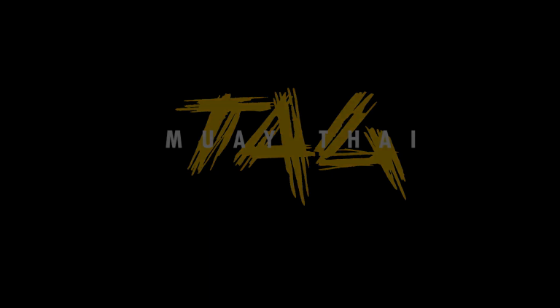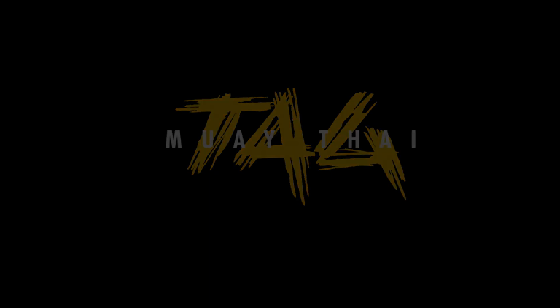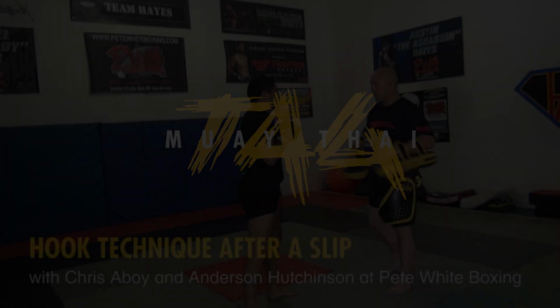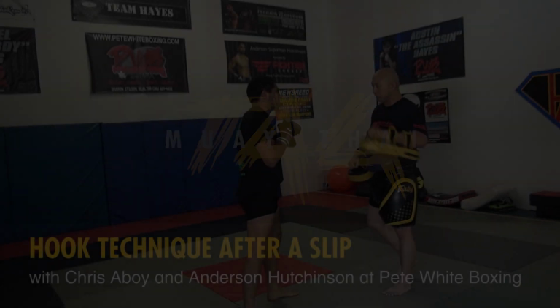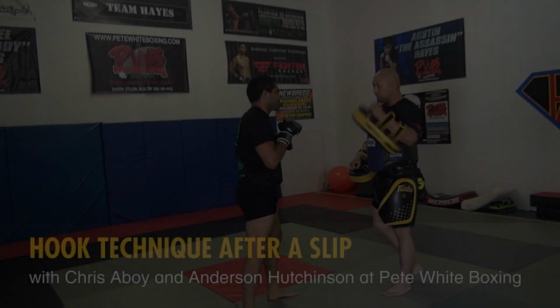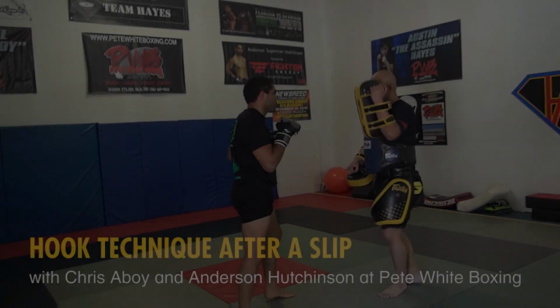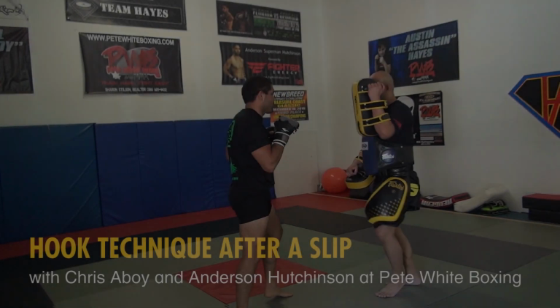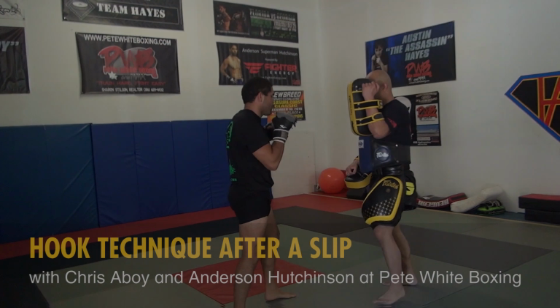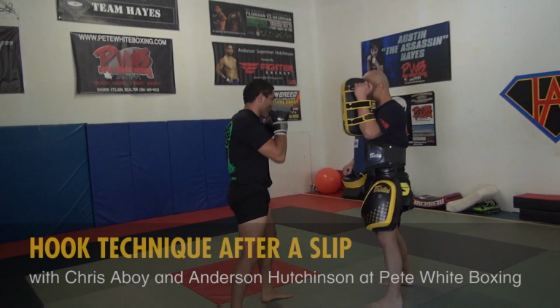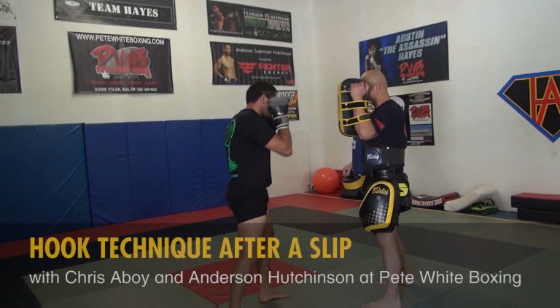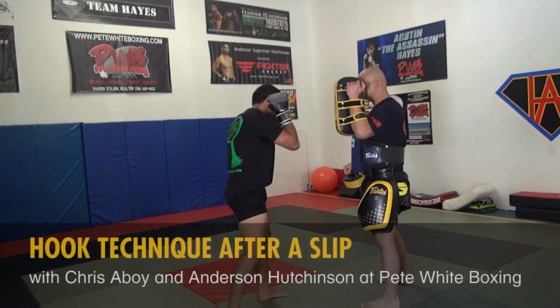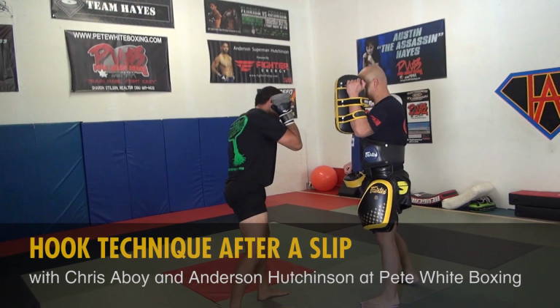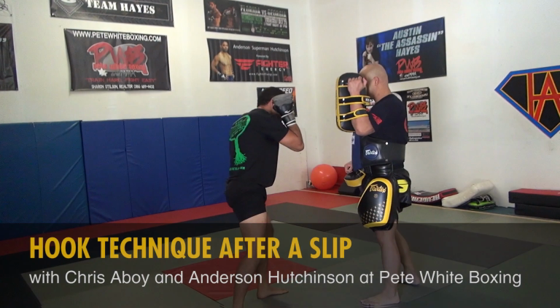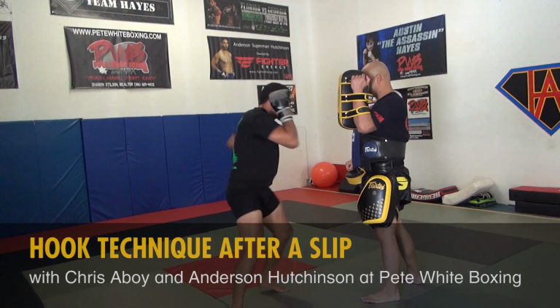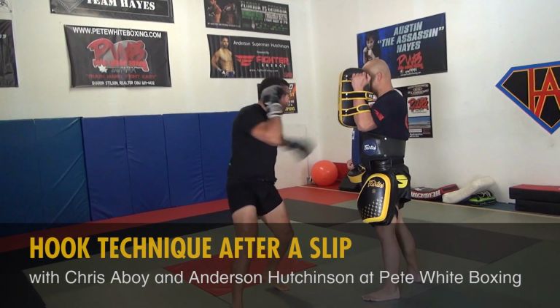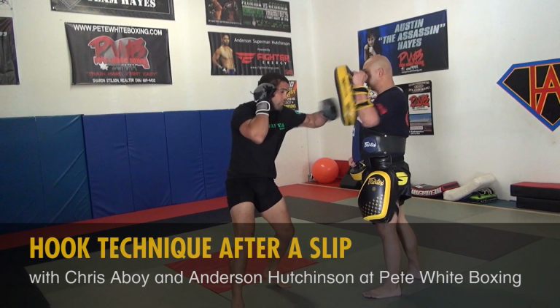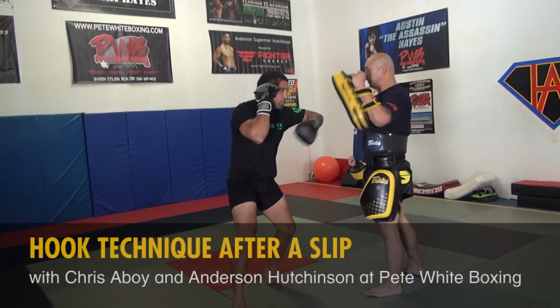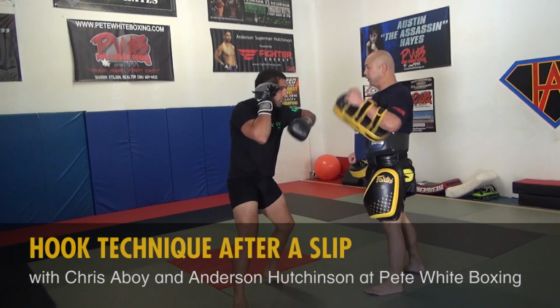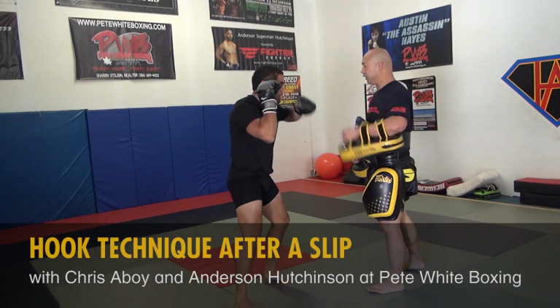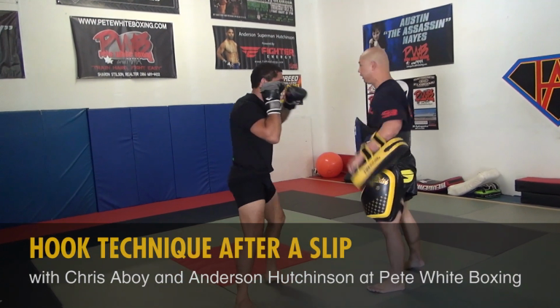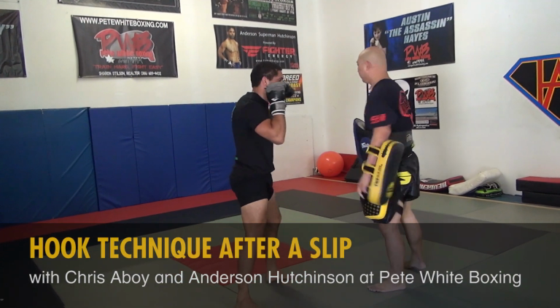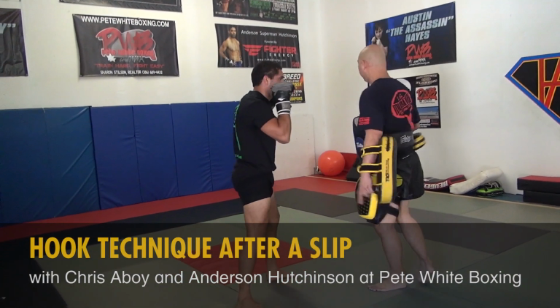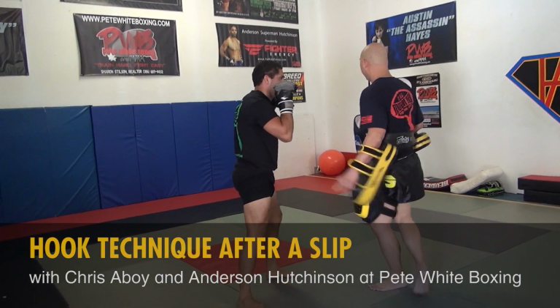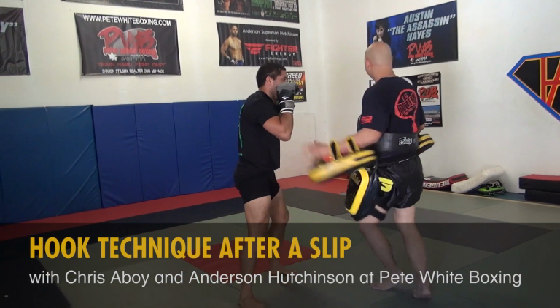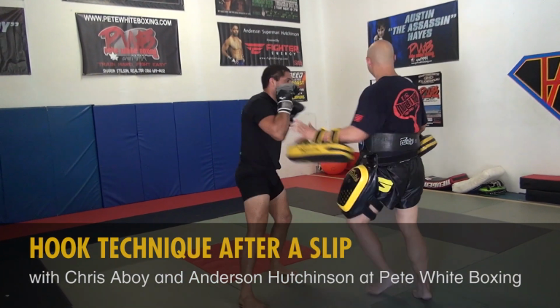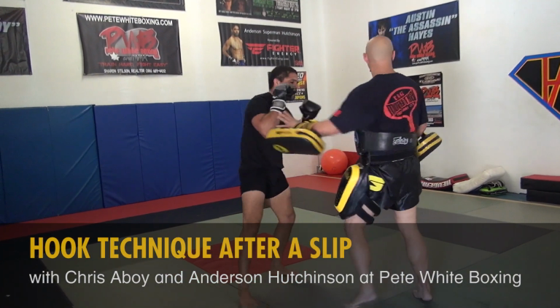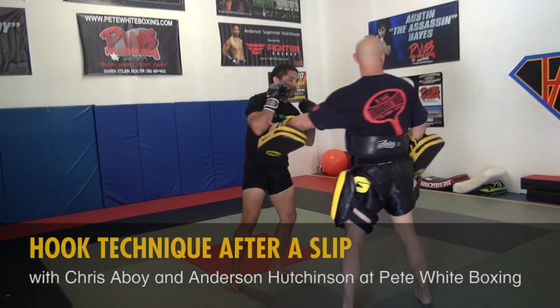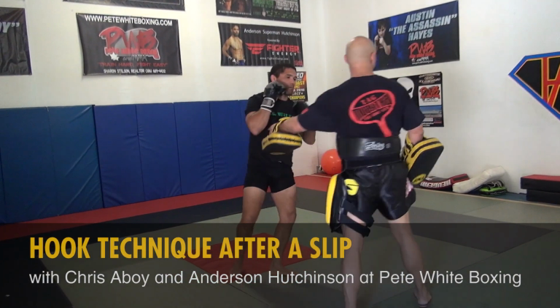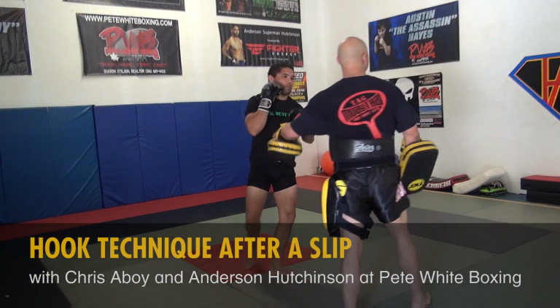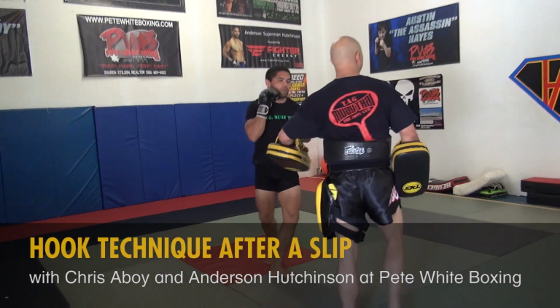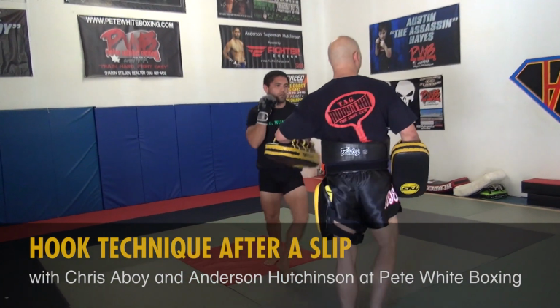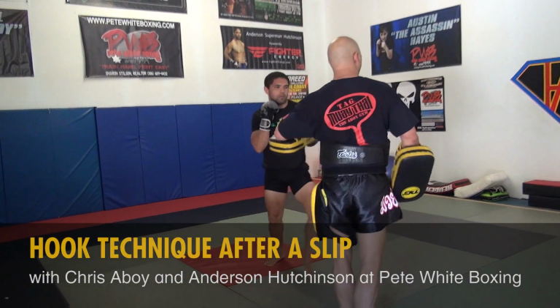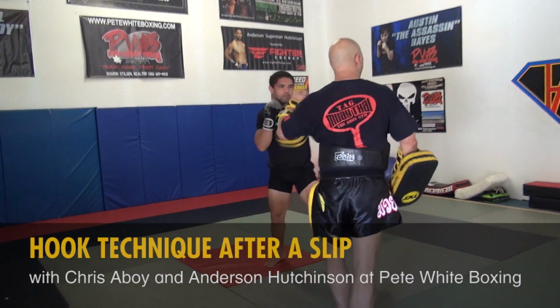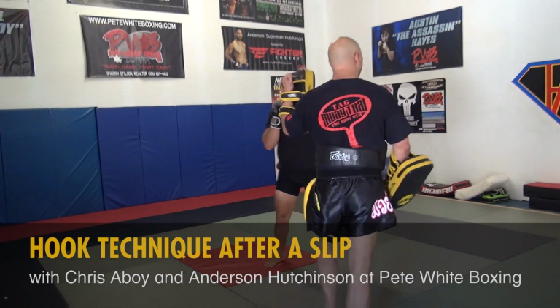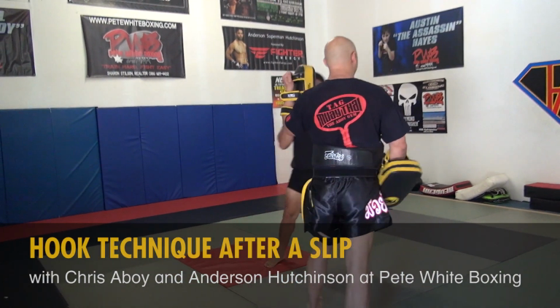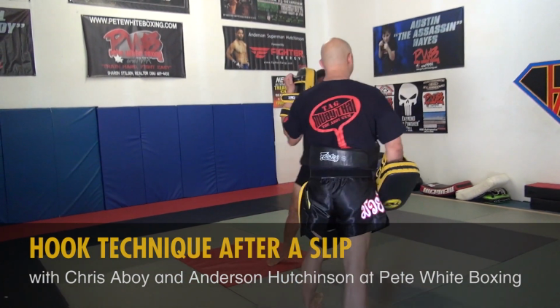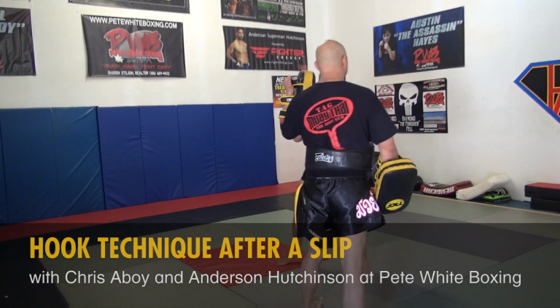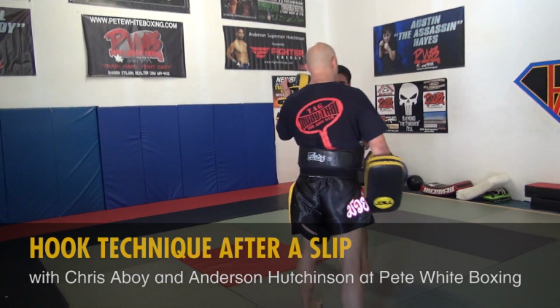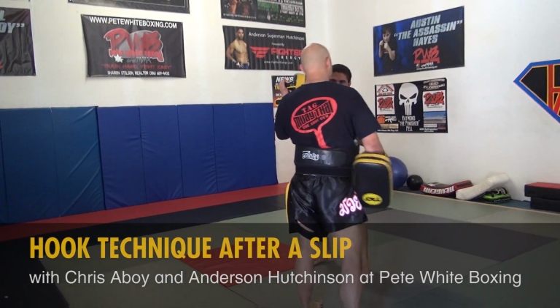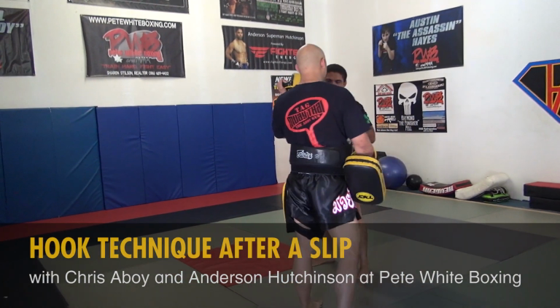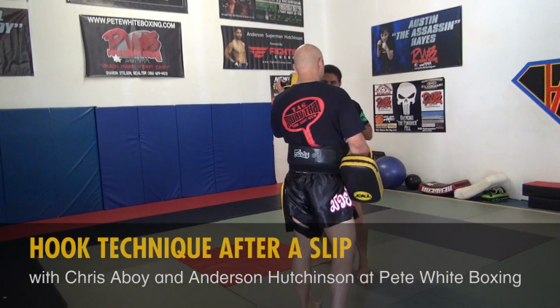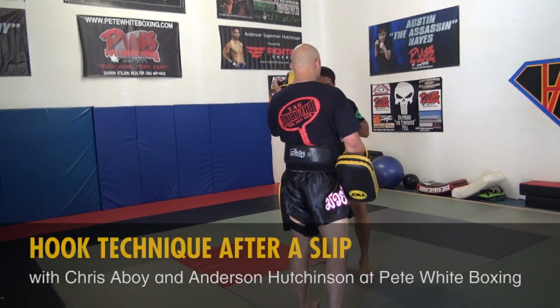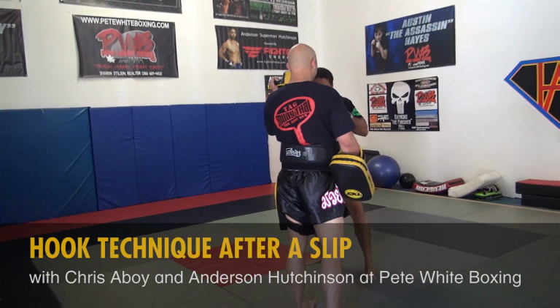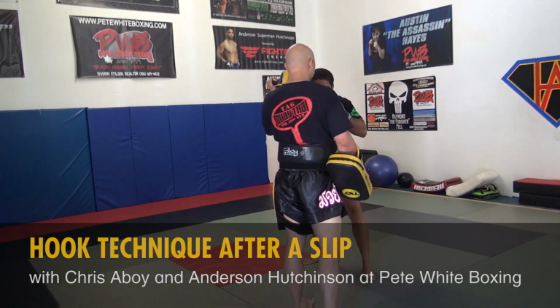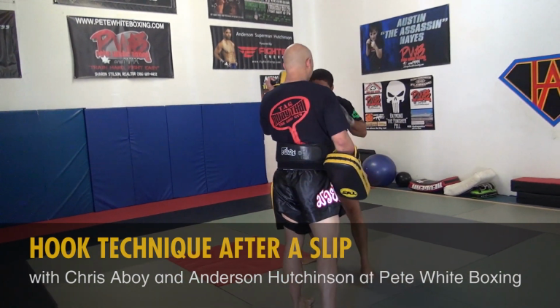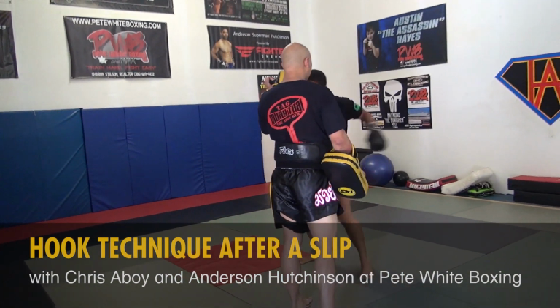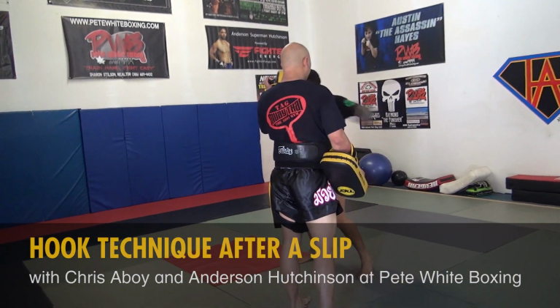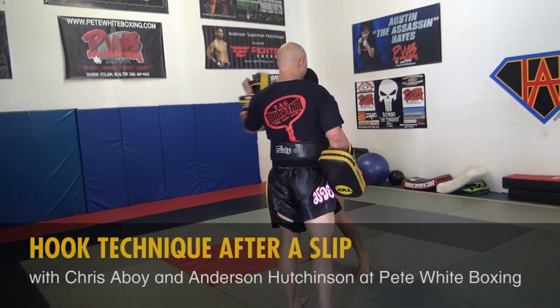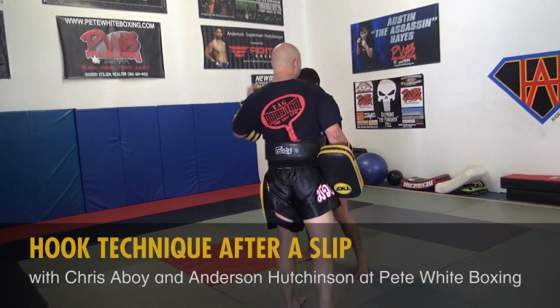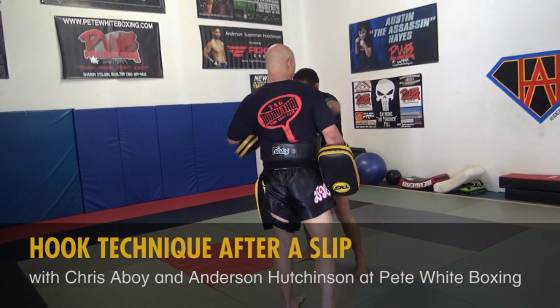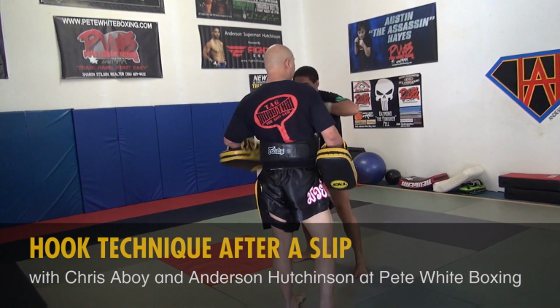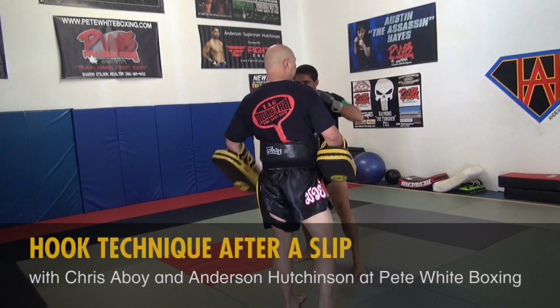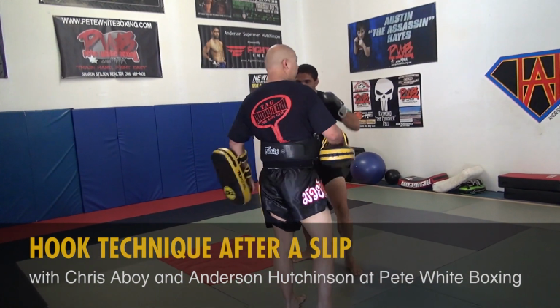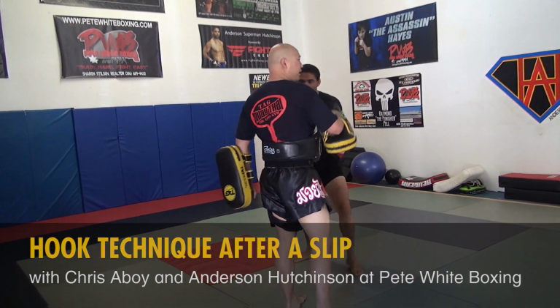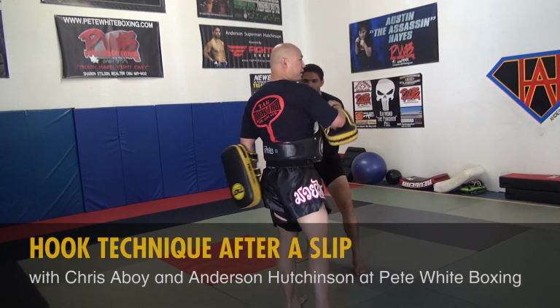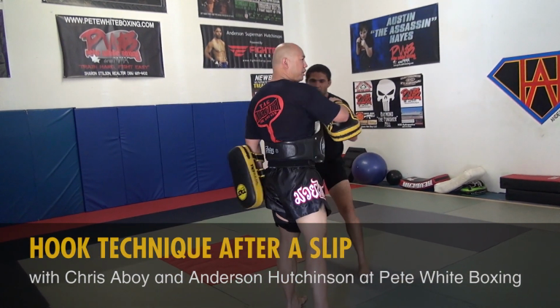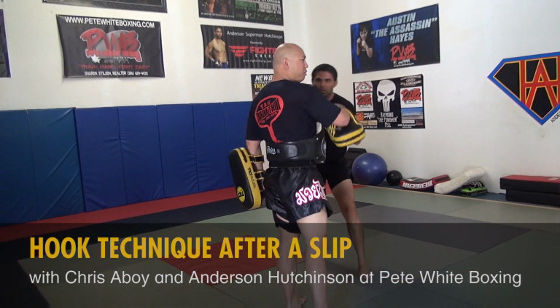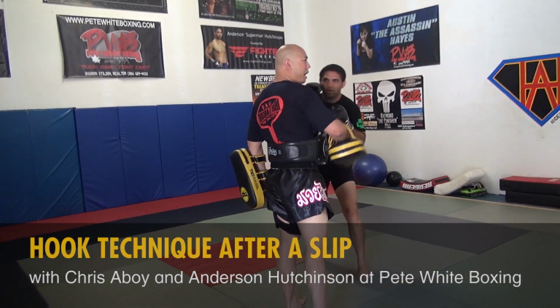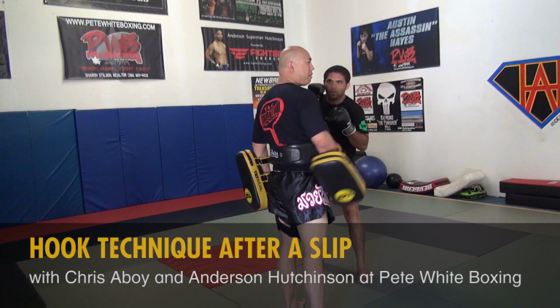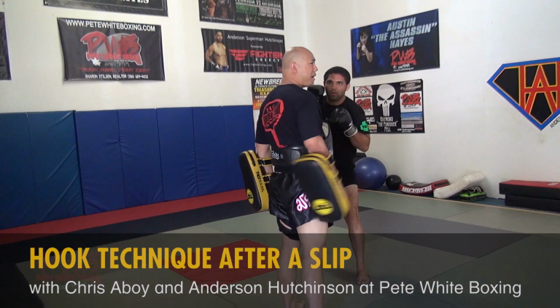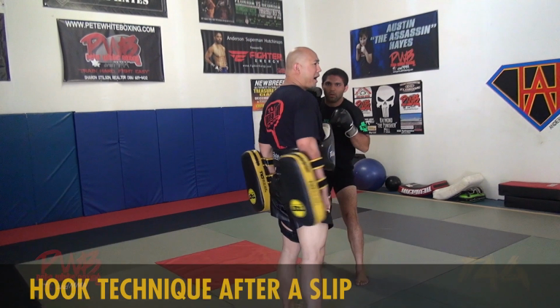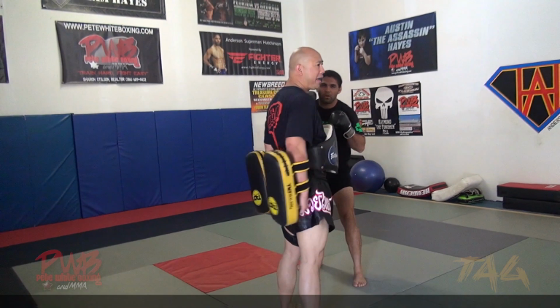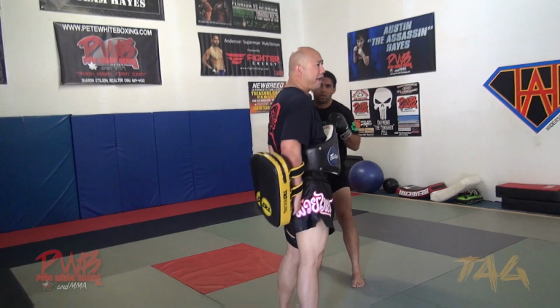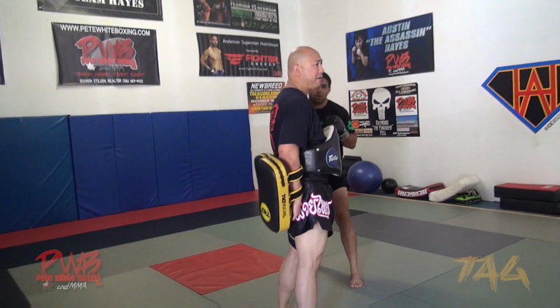You can see how he's doing the hook, right over here. Is there power behind that?